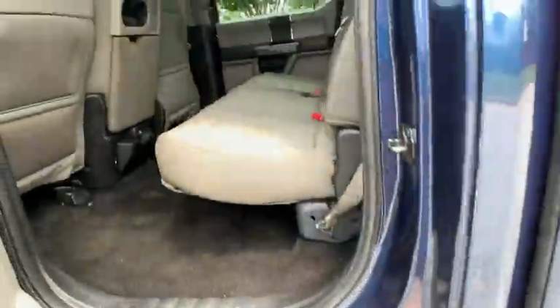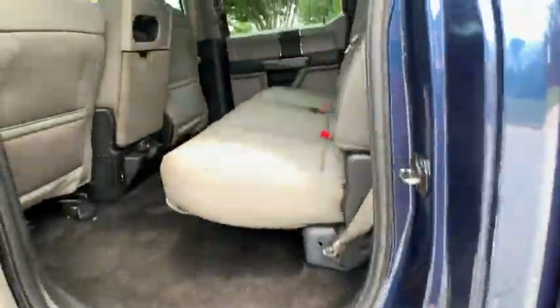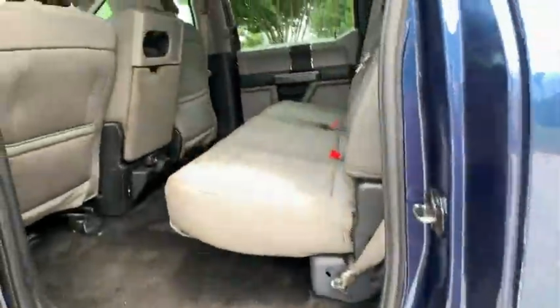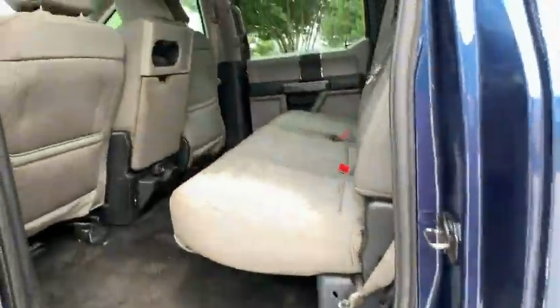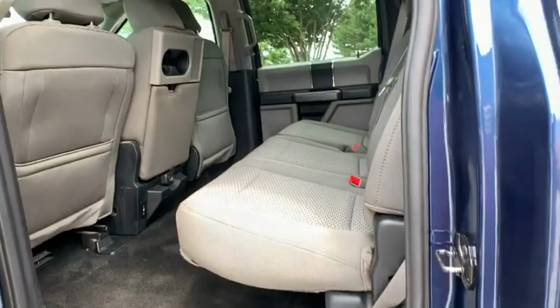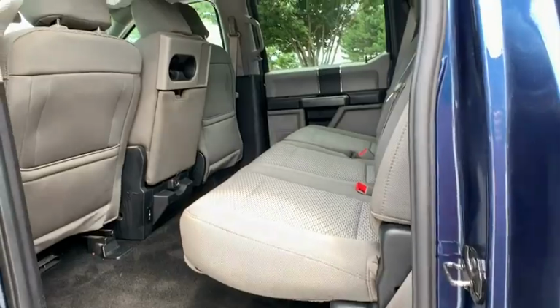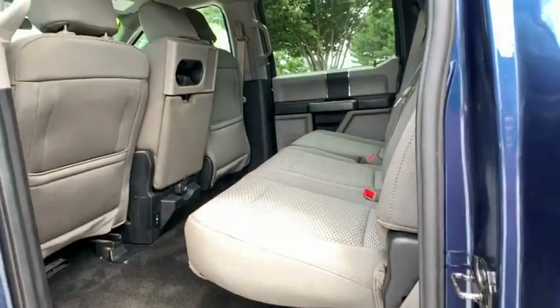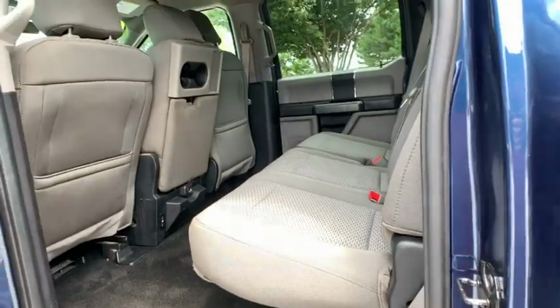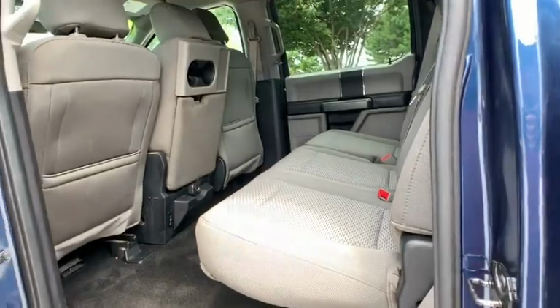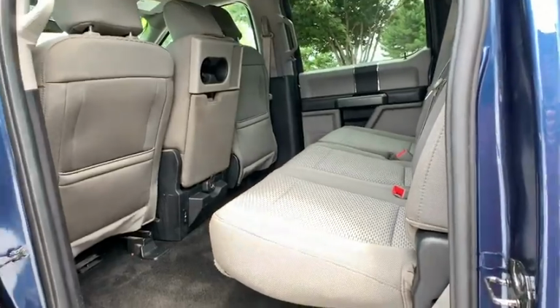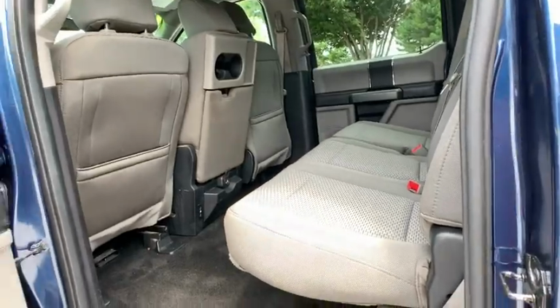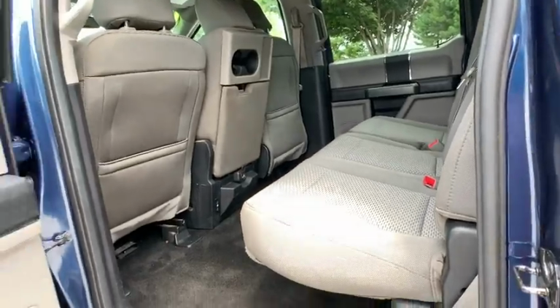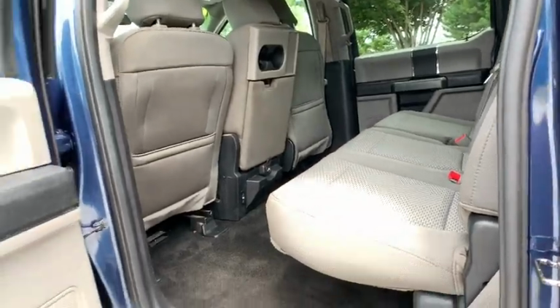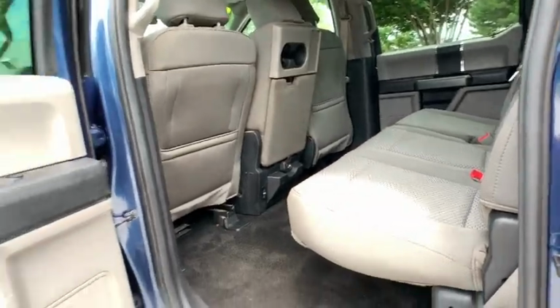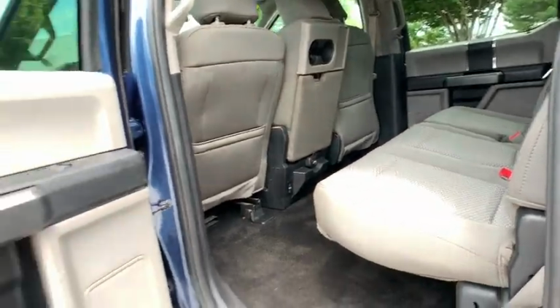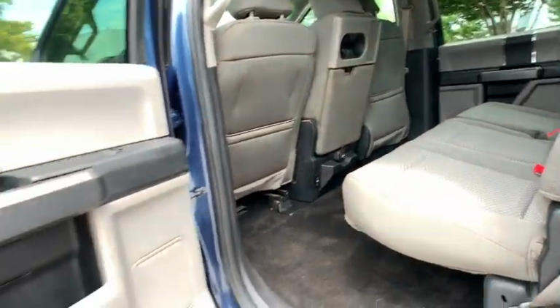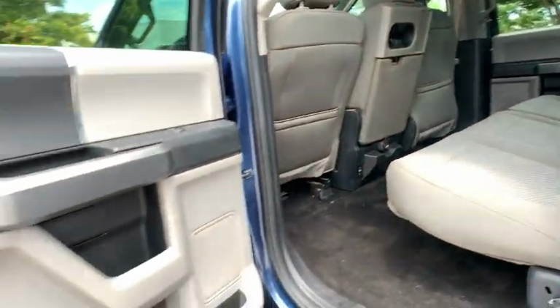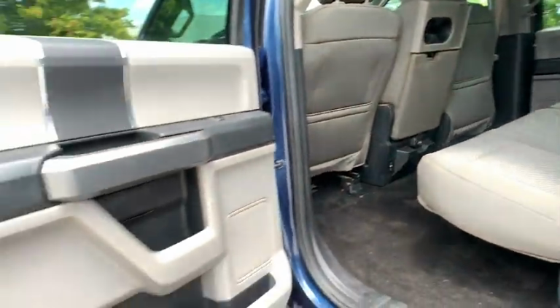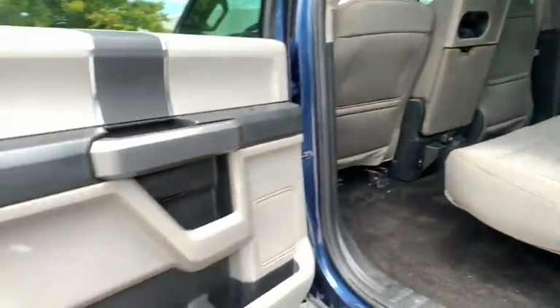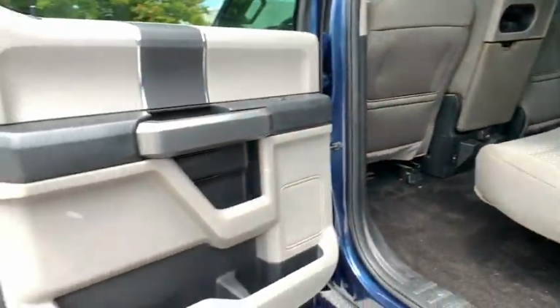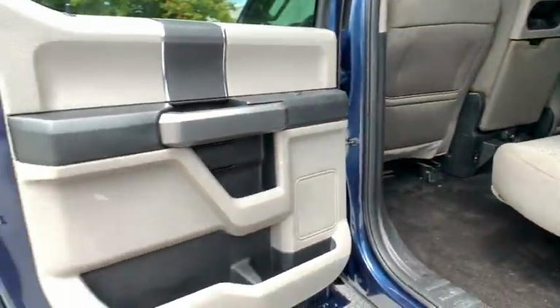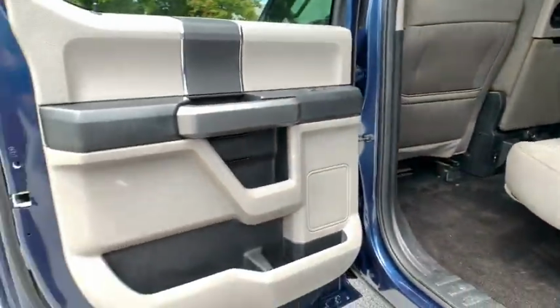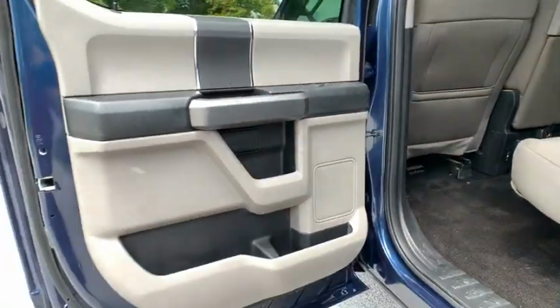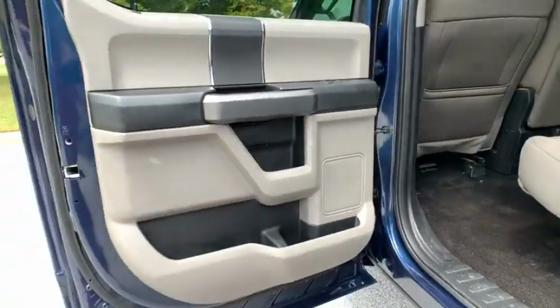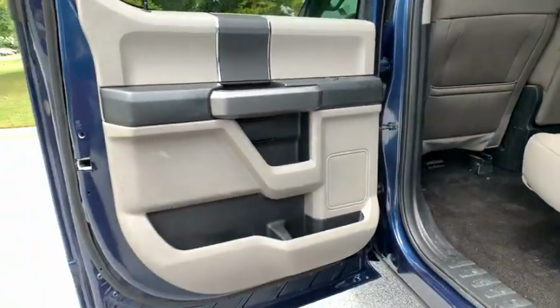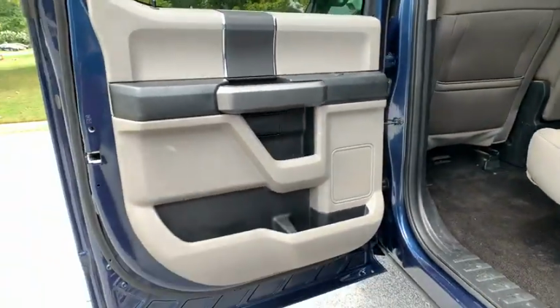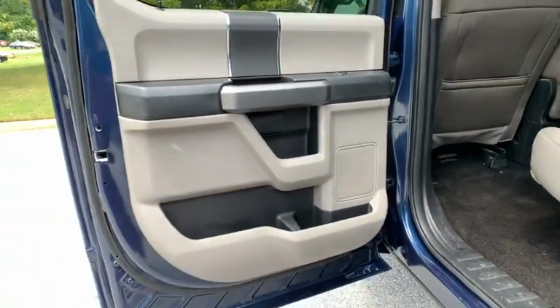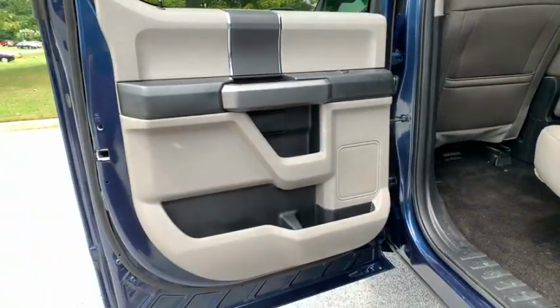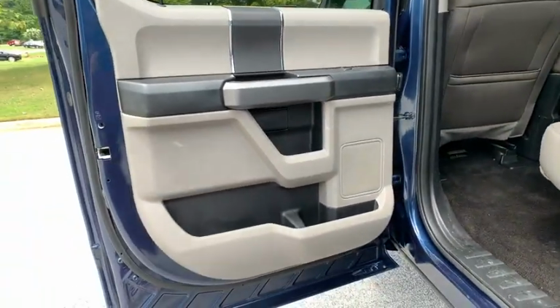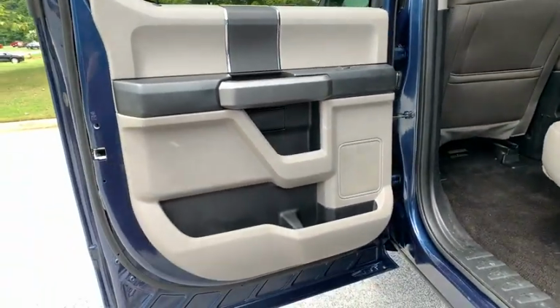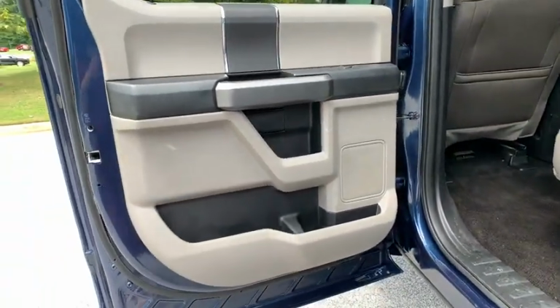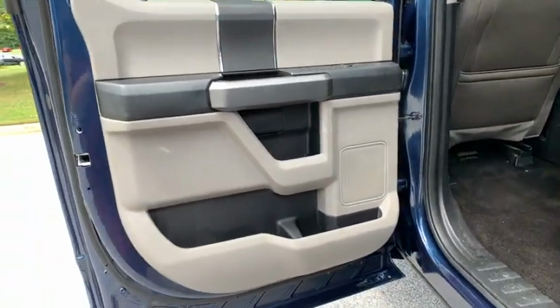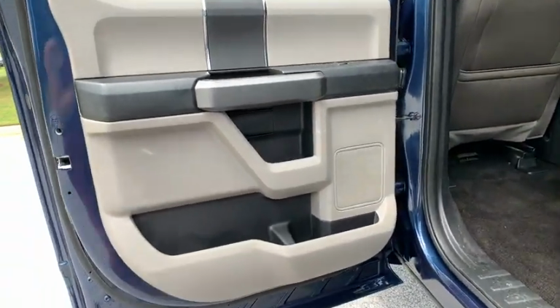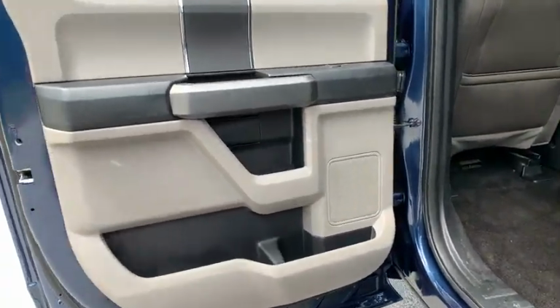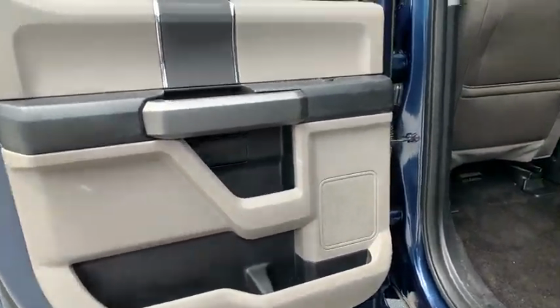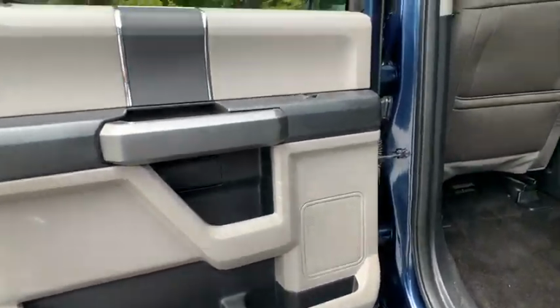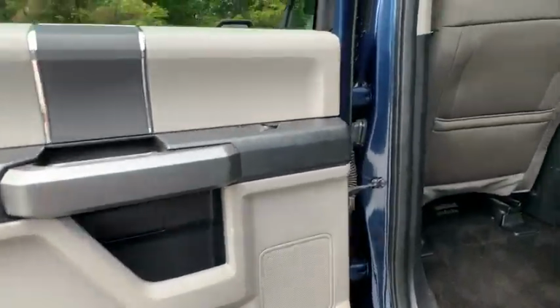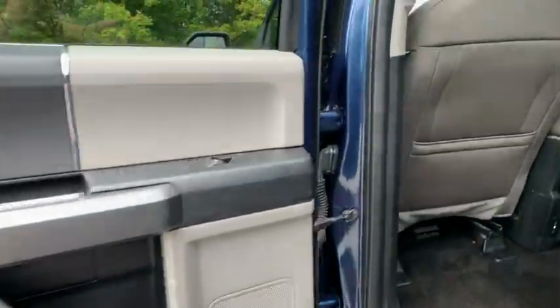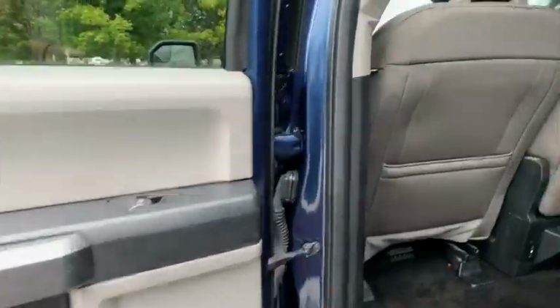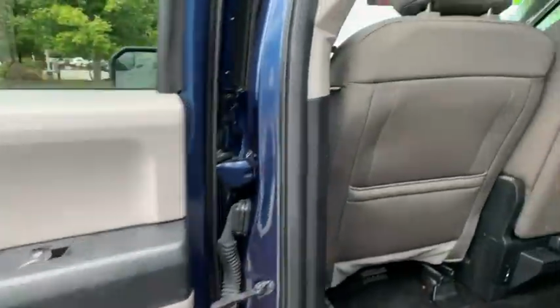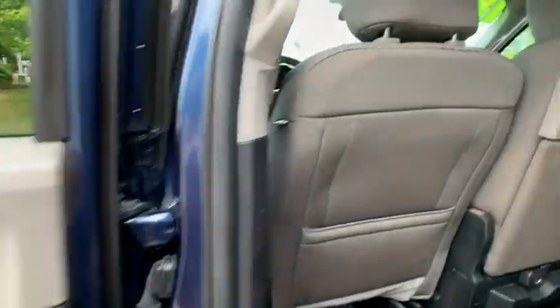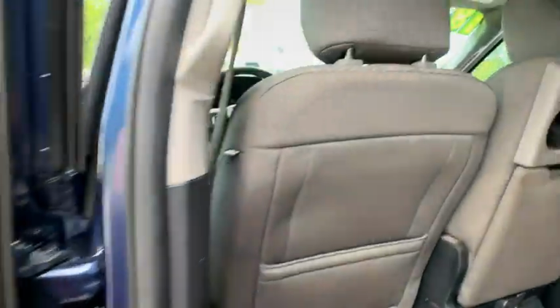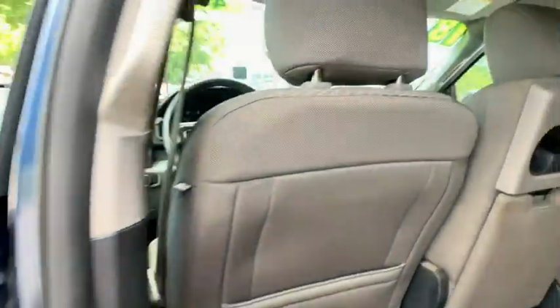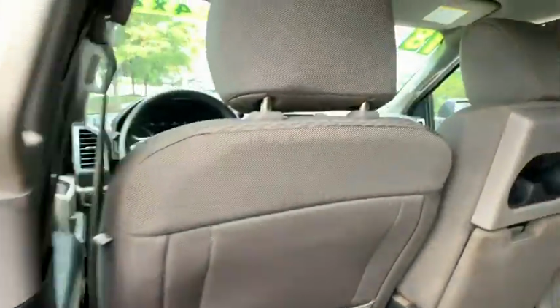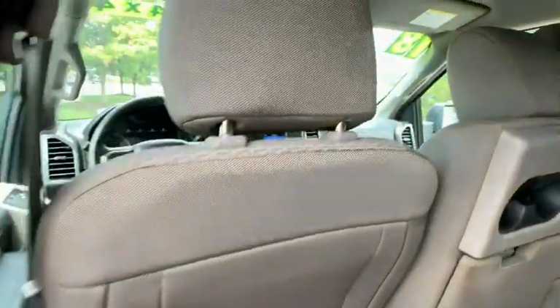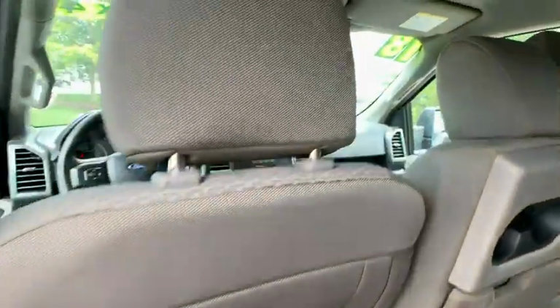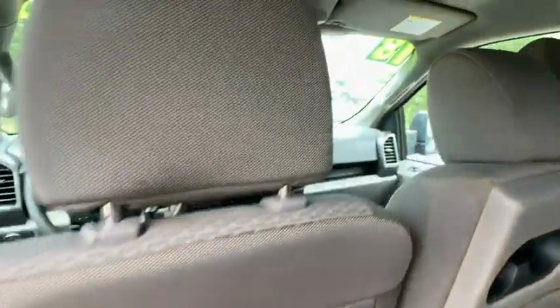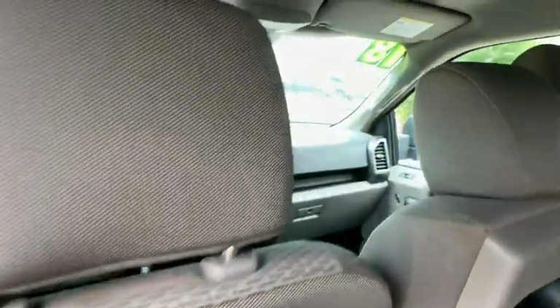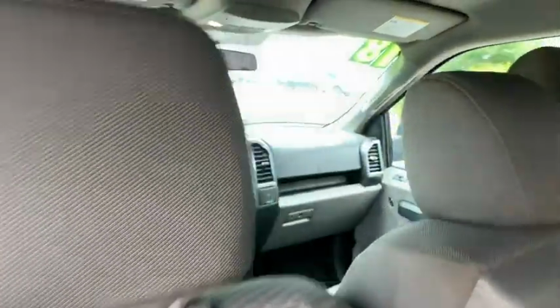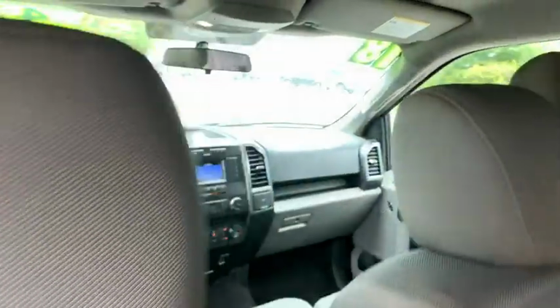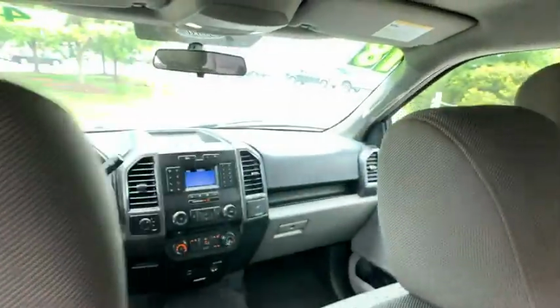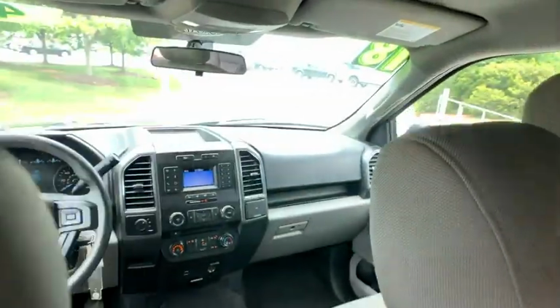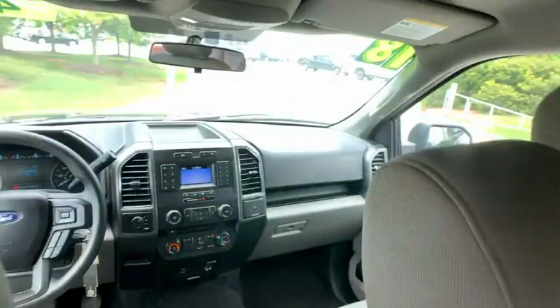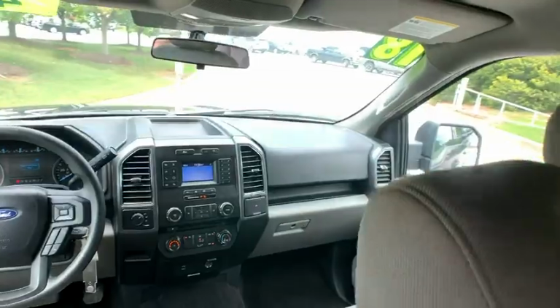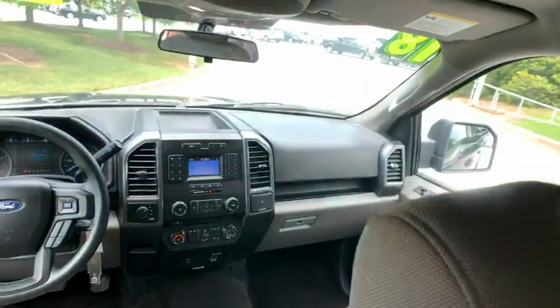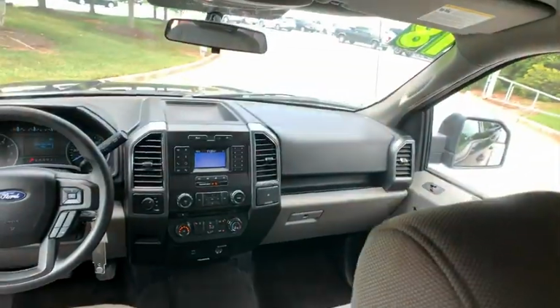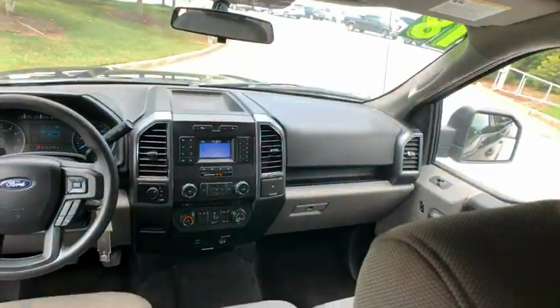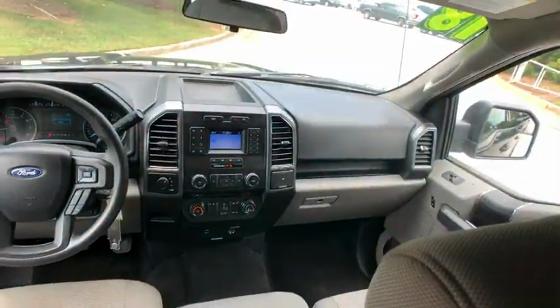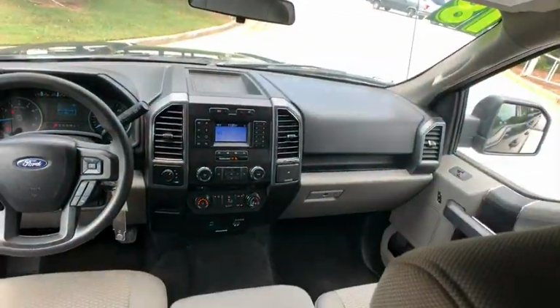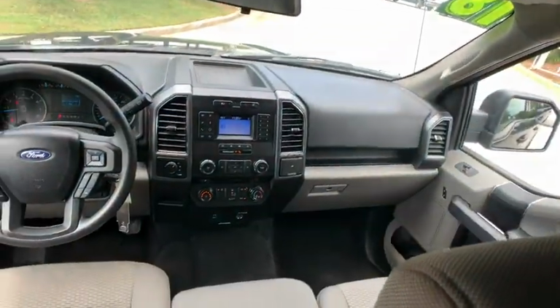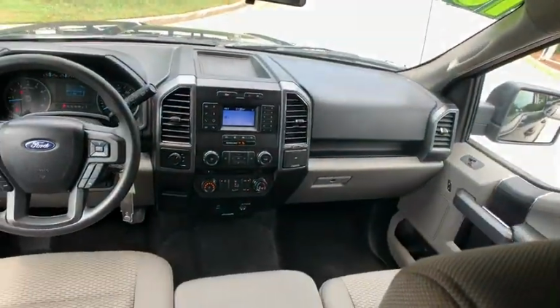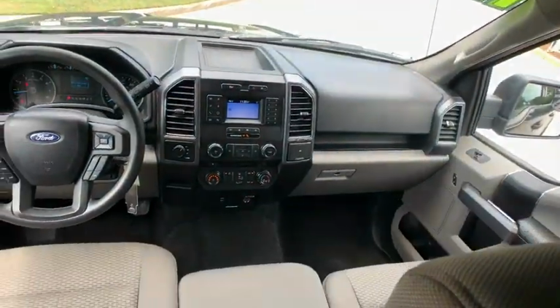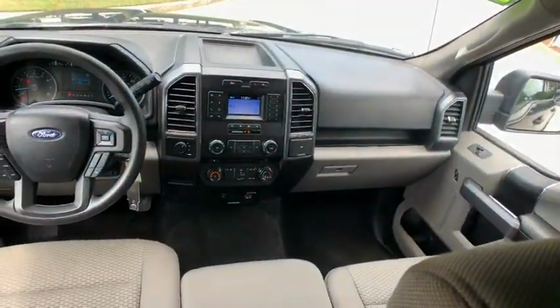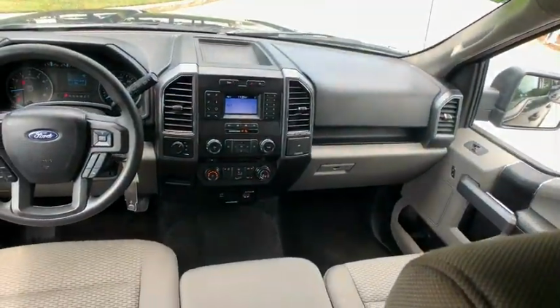Rear head airbag. Brake assist. Cloth seats. Variable speed intermittent wipers. Passenger vanity mirror.